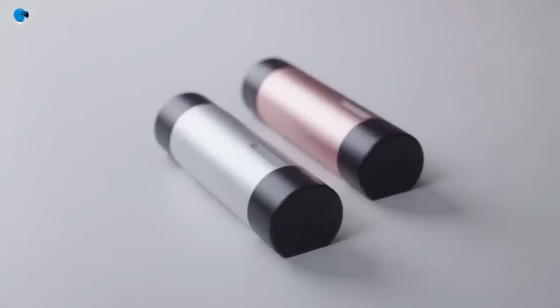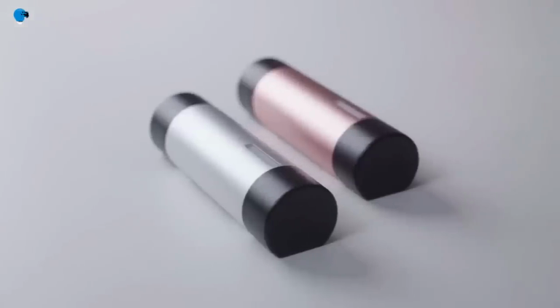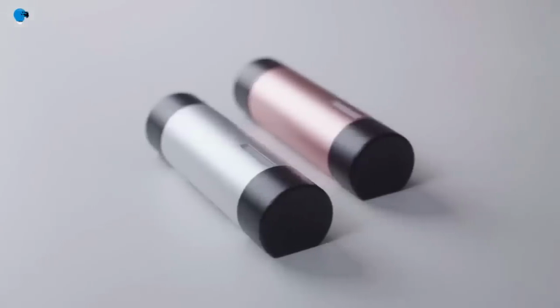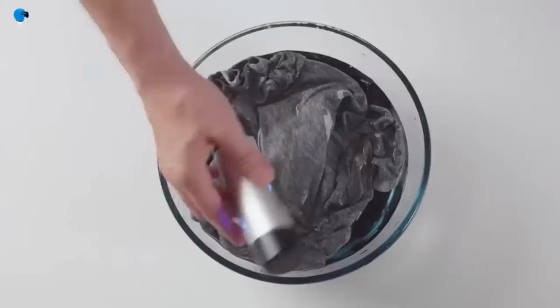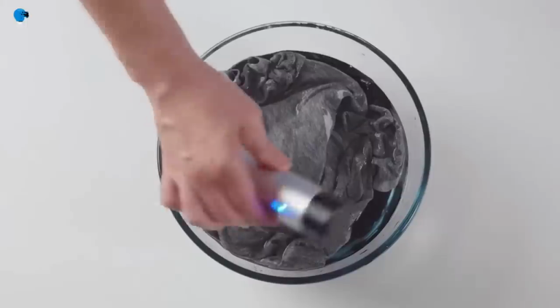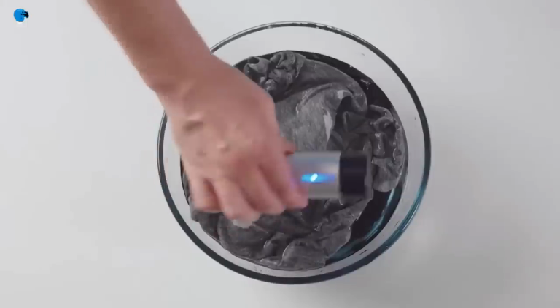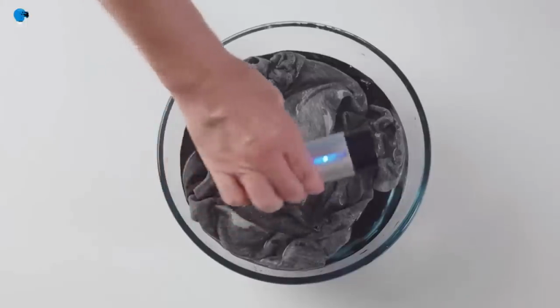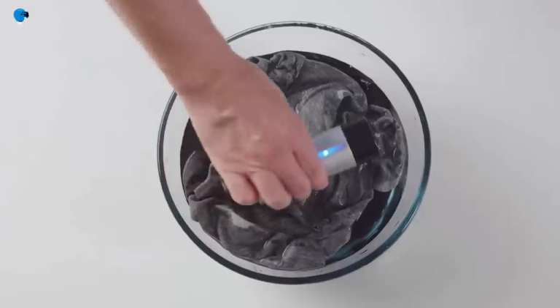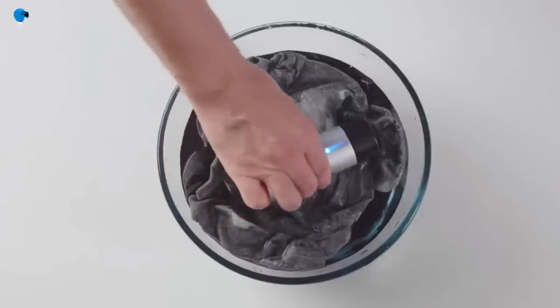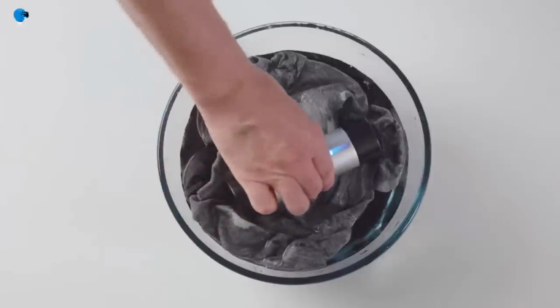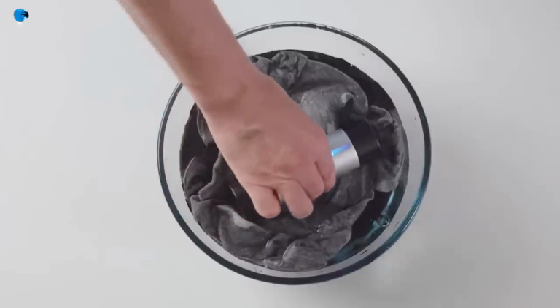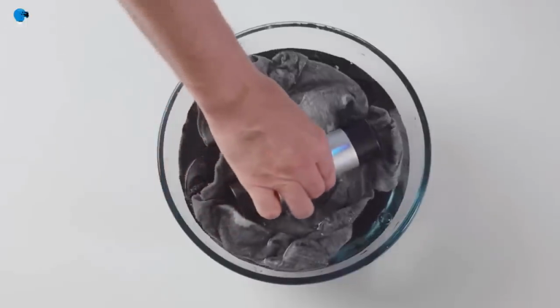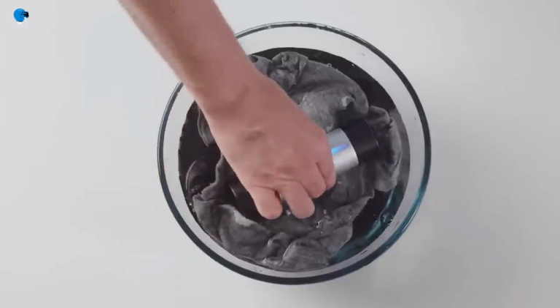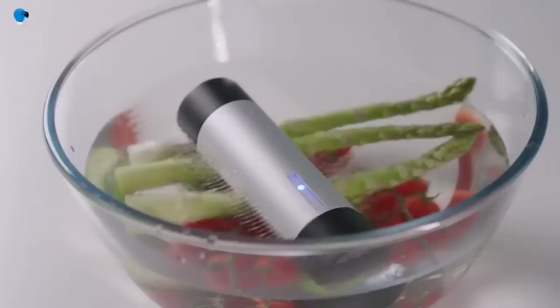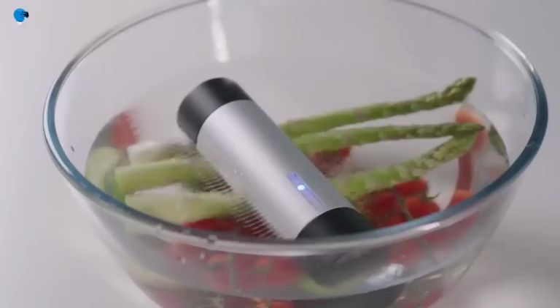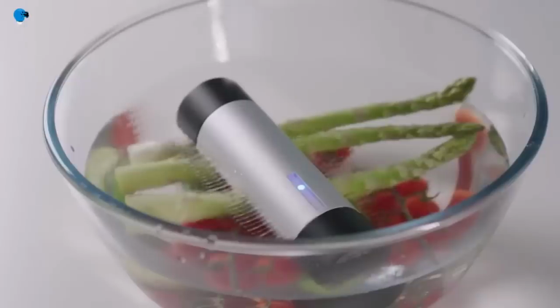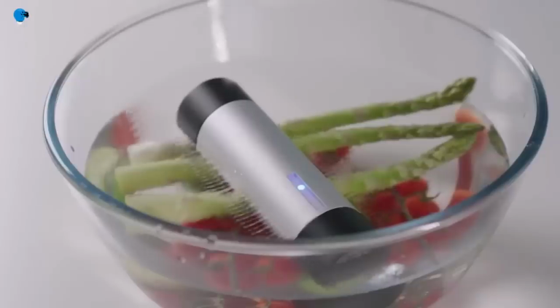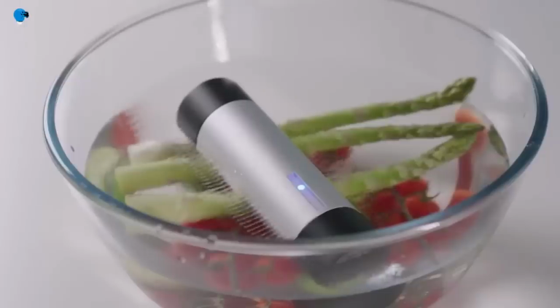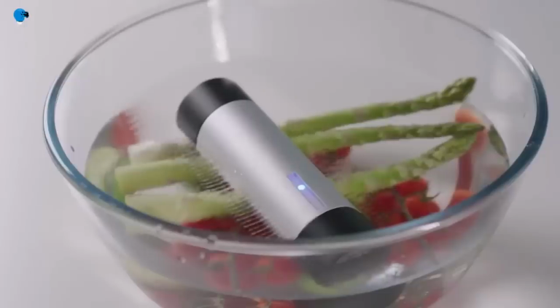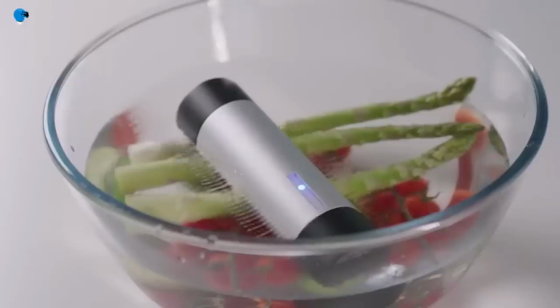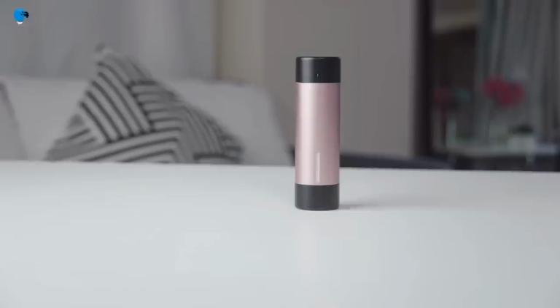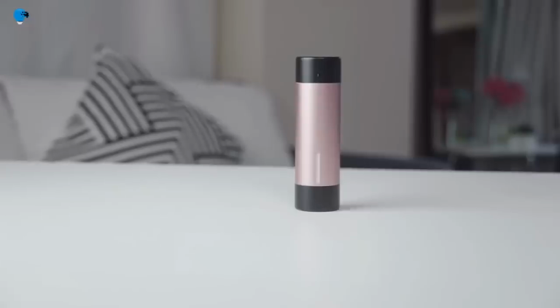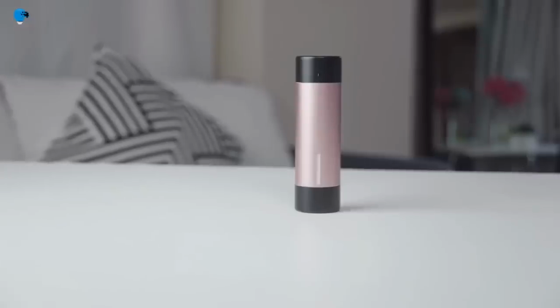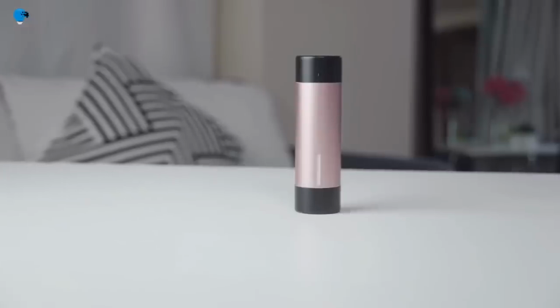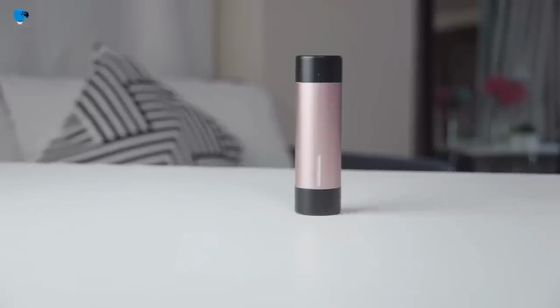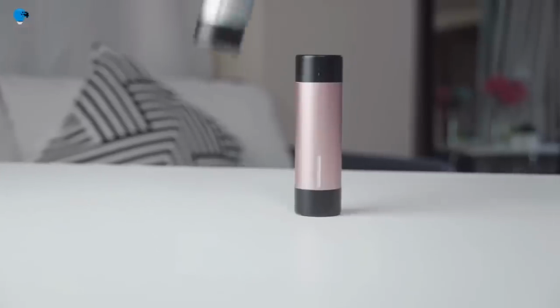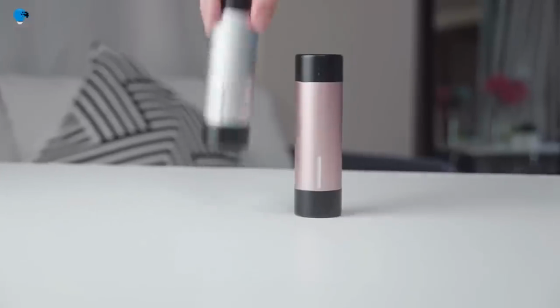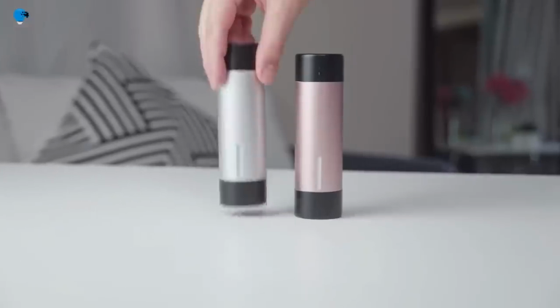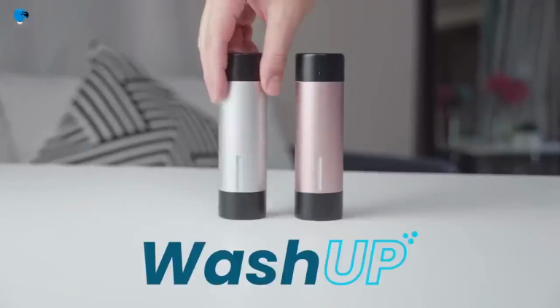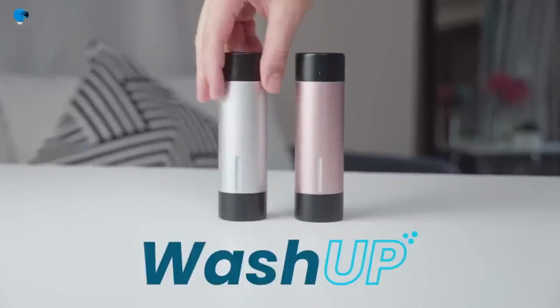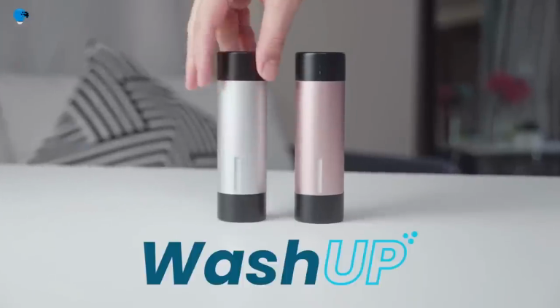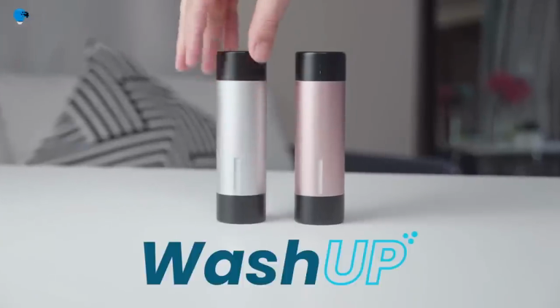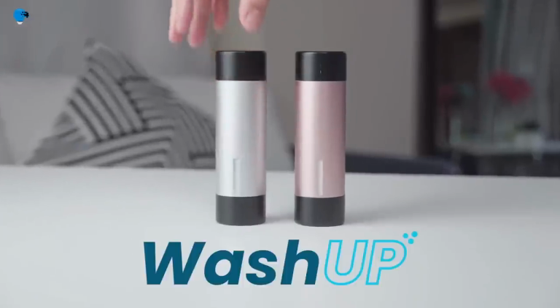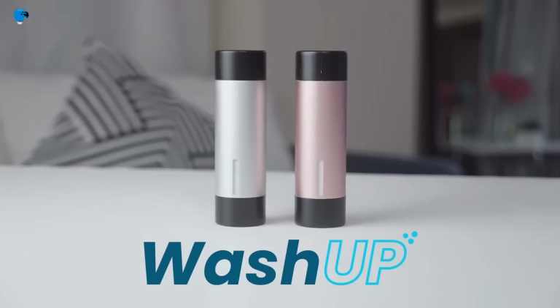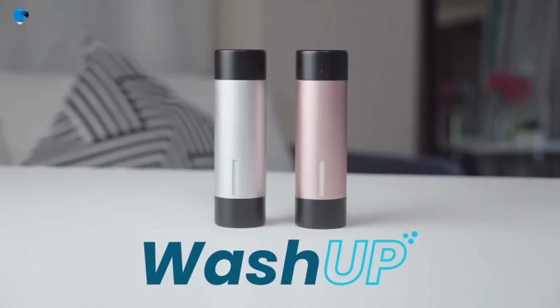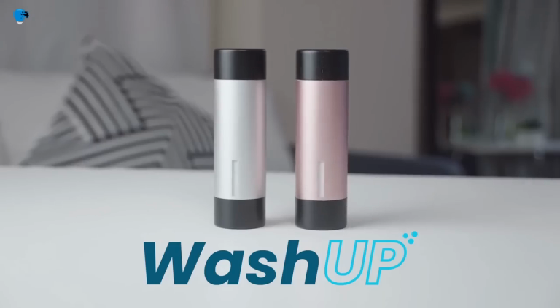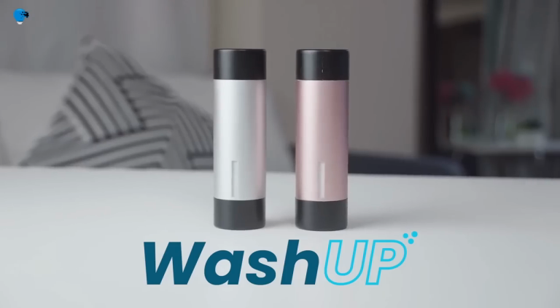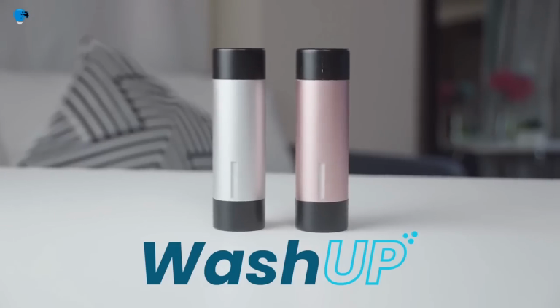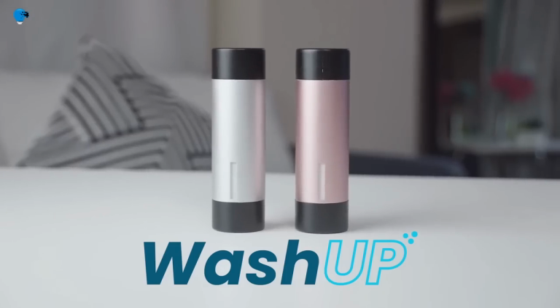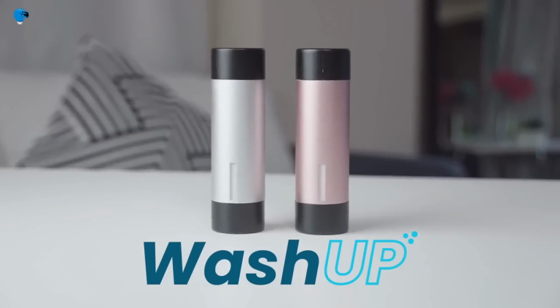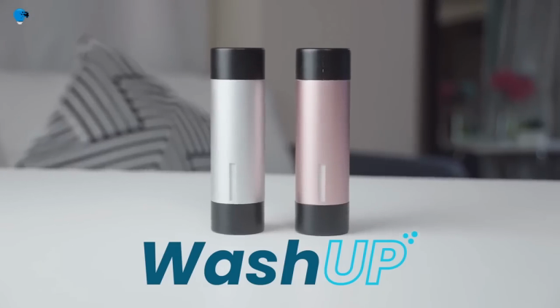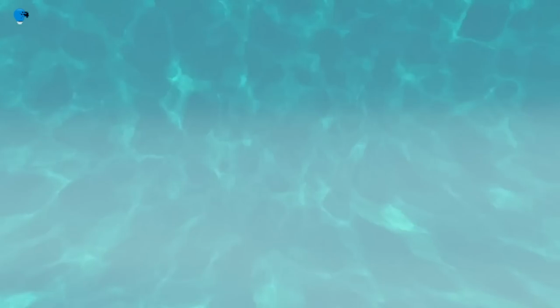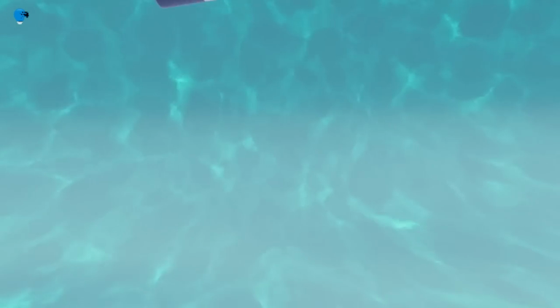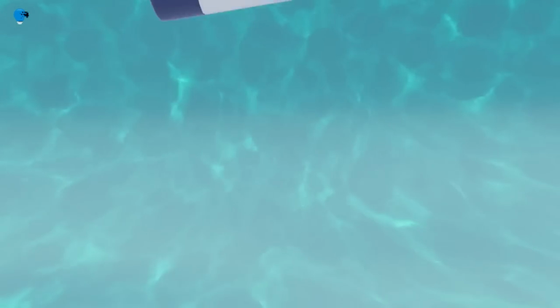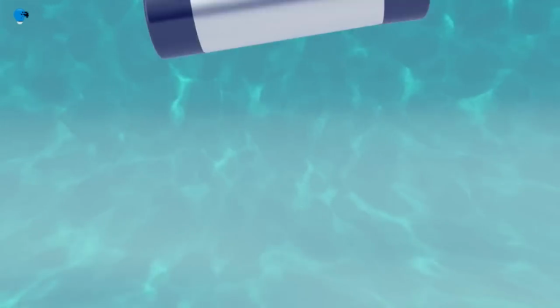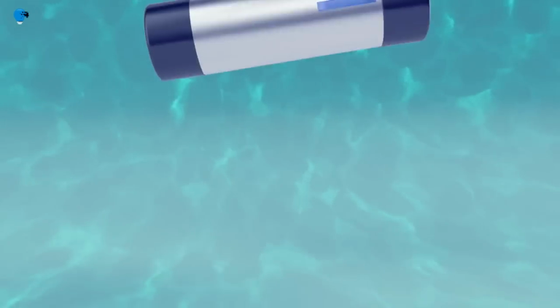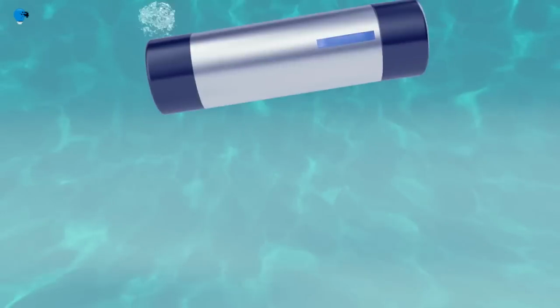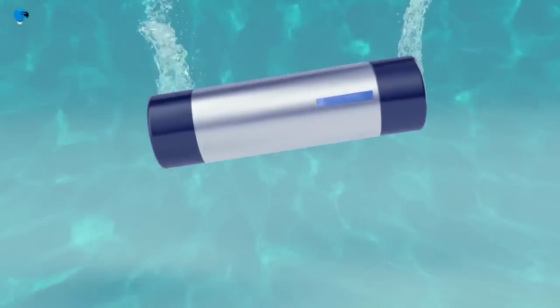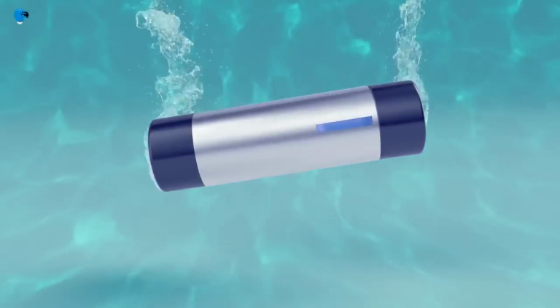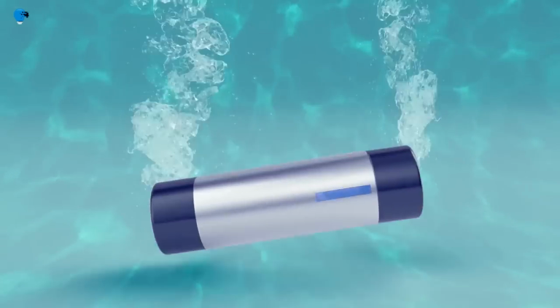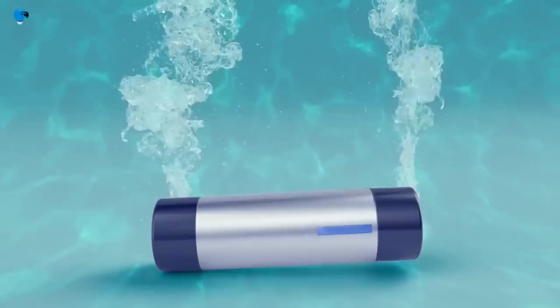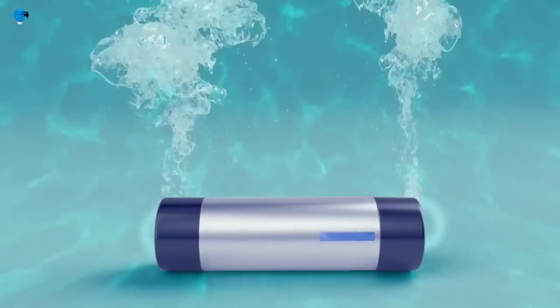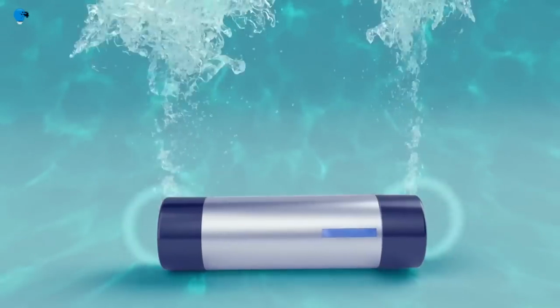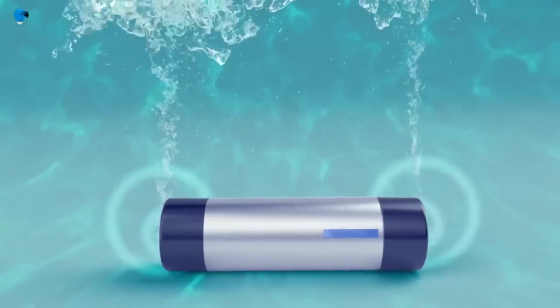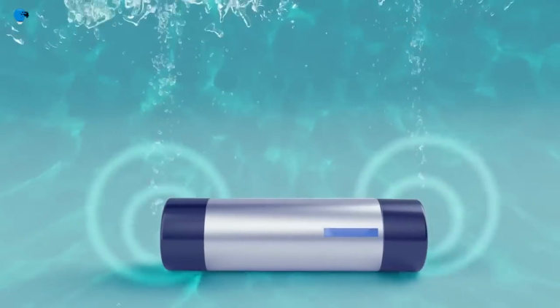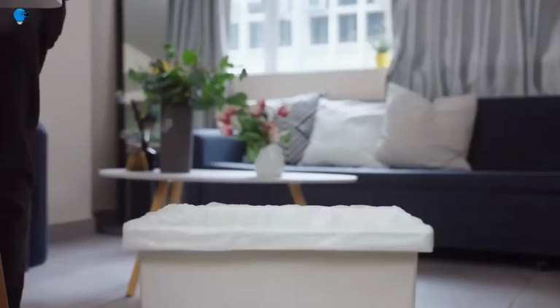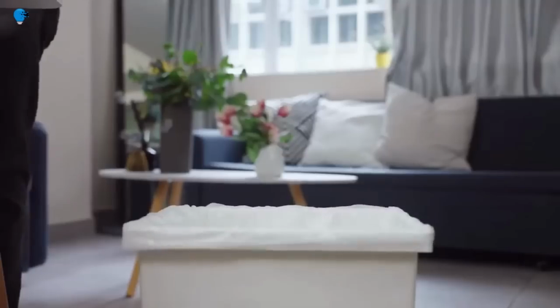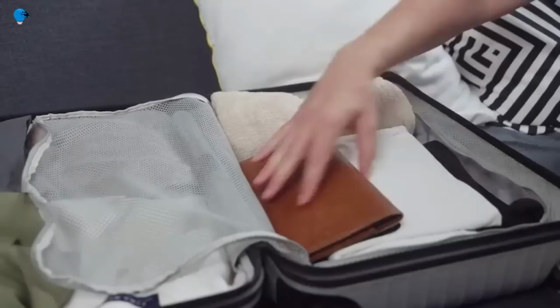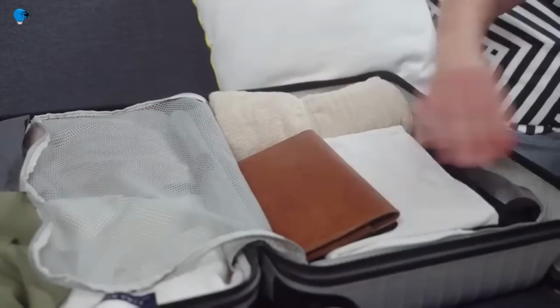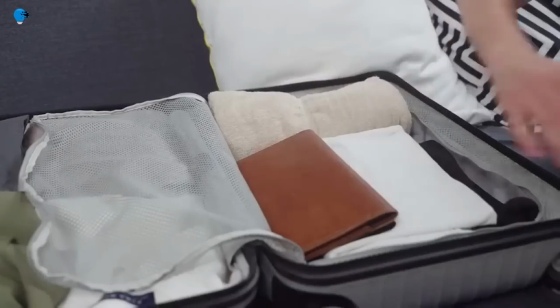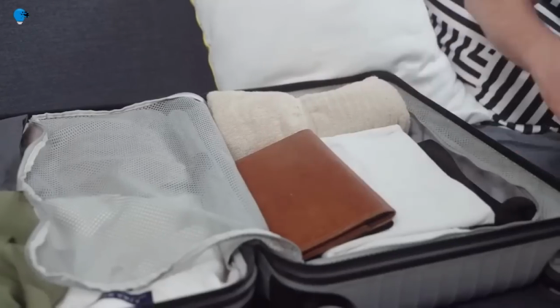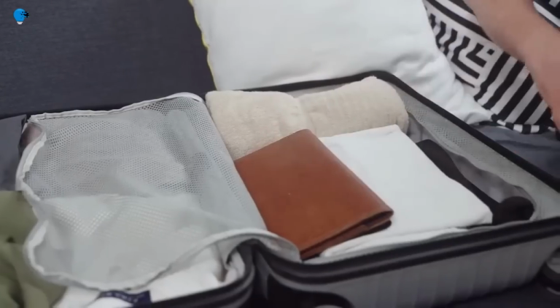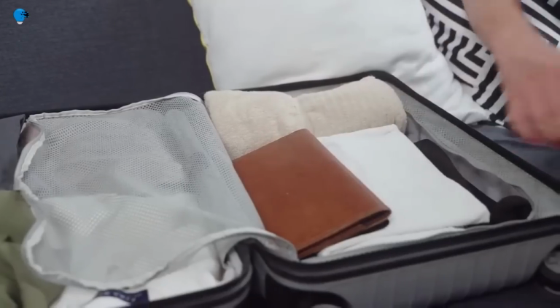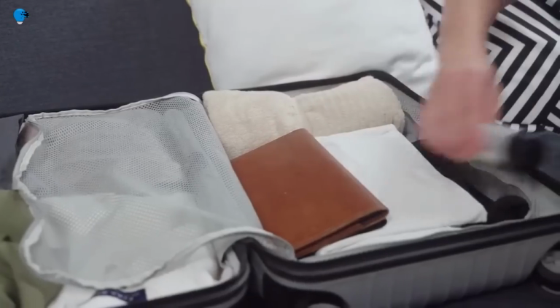Washup is extremely portable. You can bring it along easily when you are traveling or camping, as it will barely occupy precious space in your bag or suitcase.